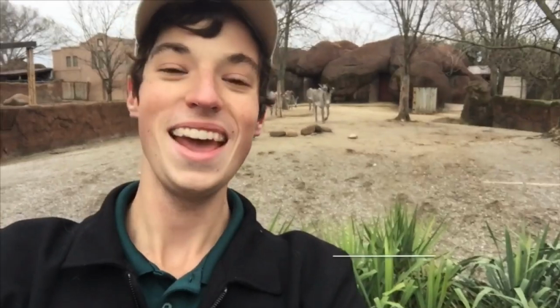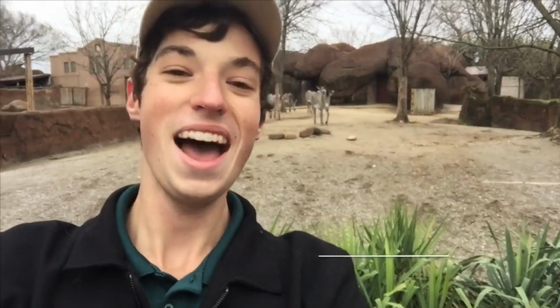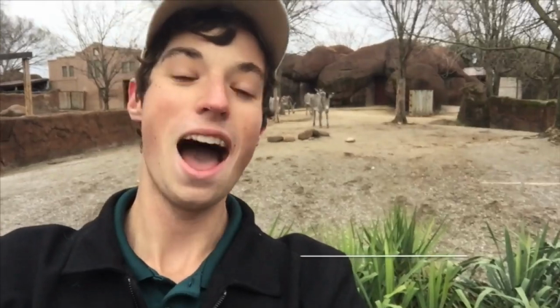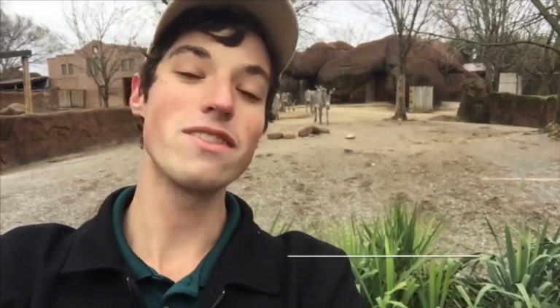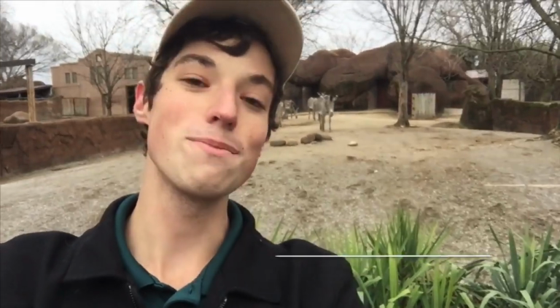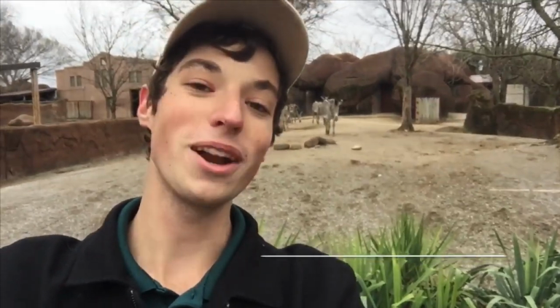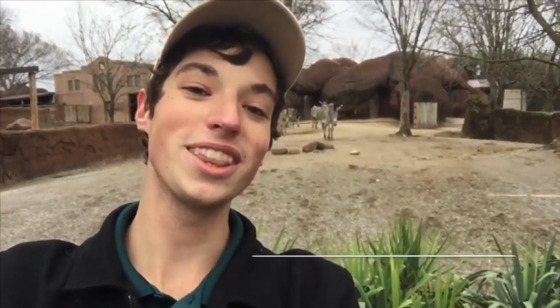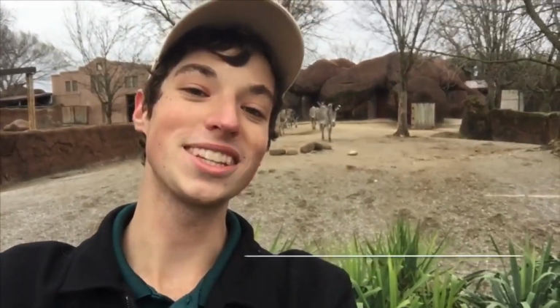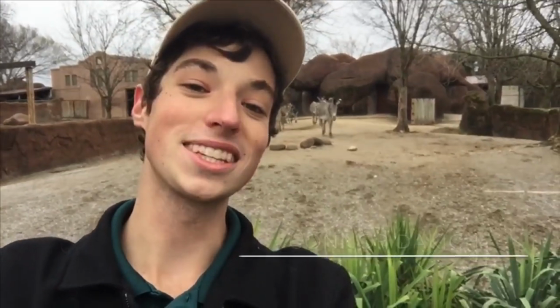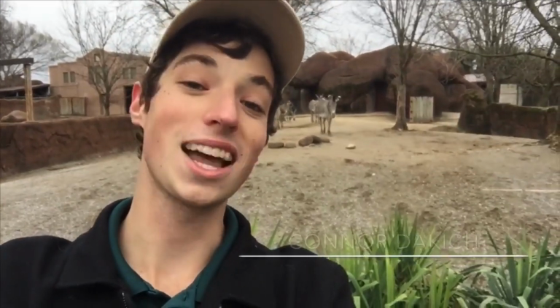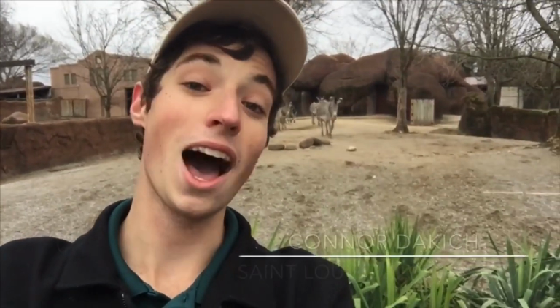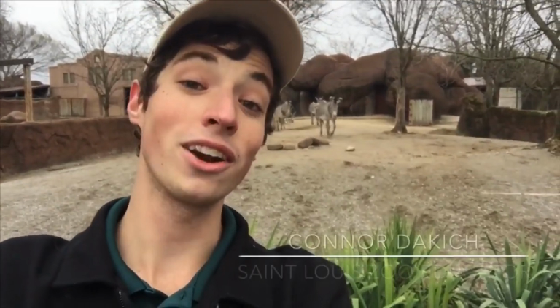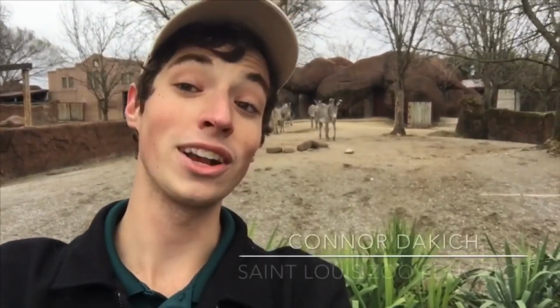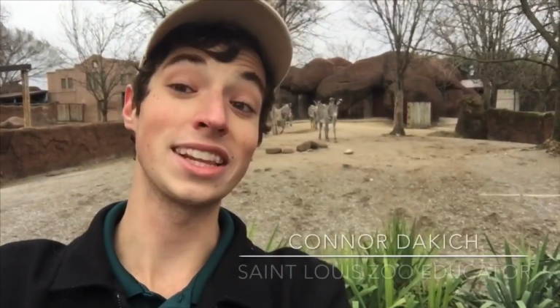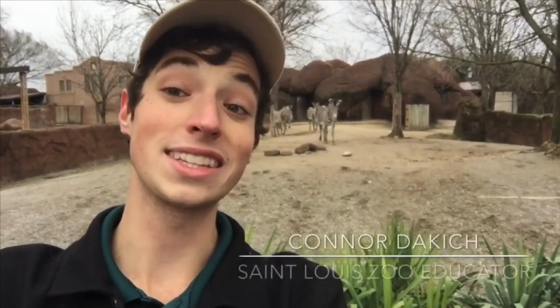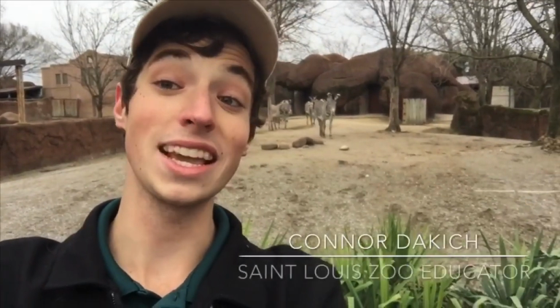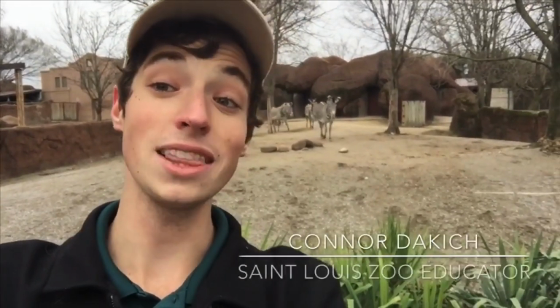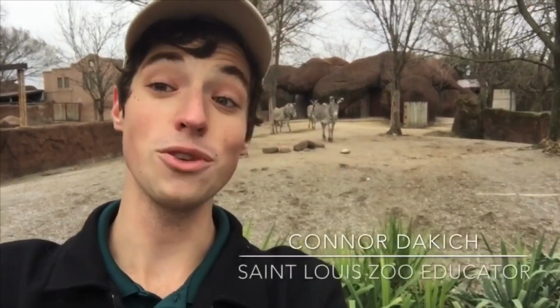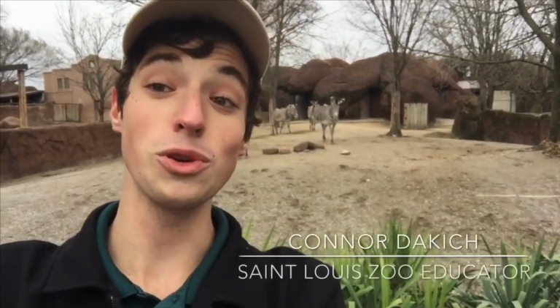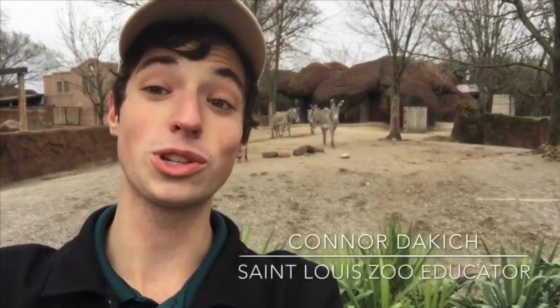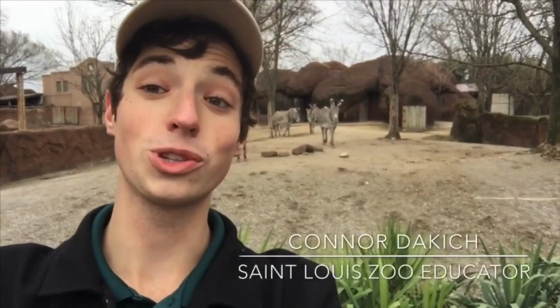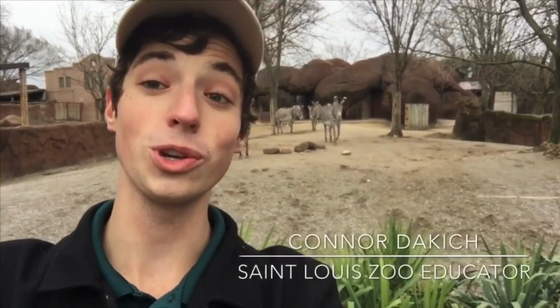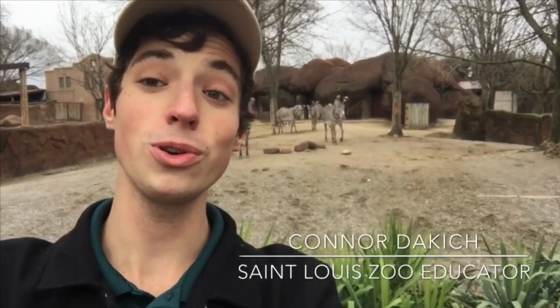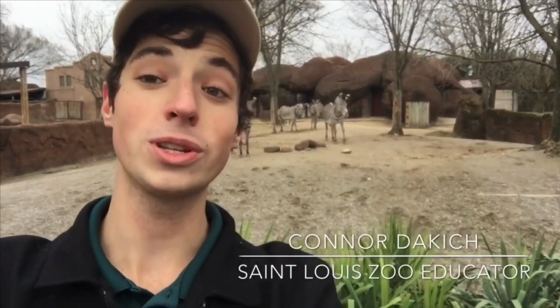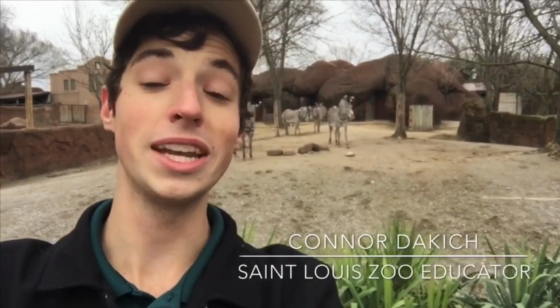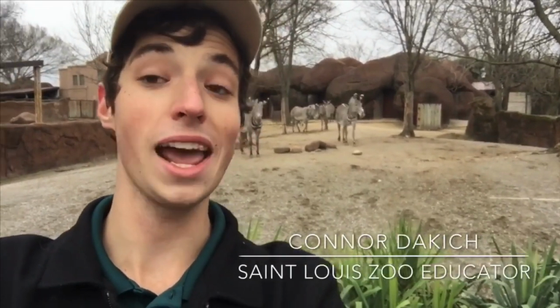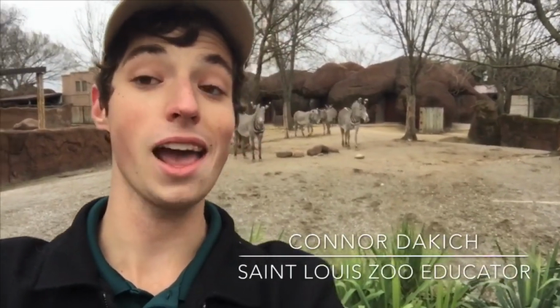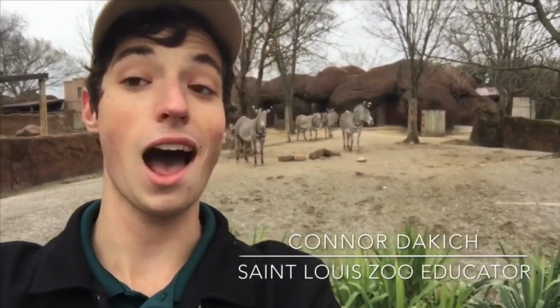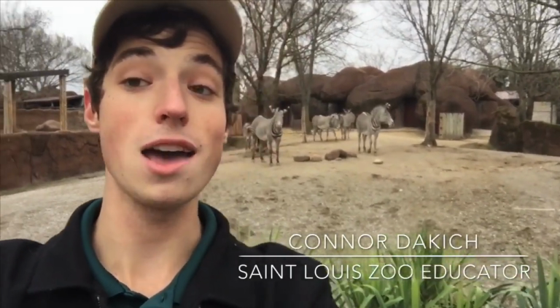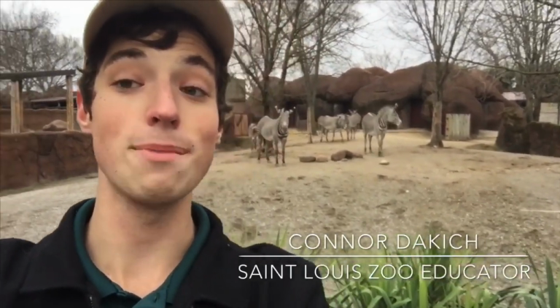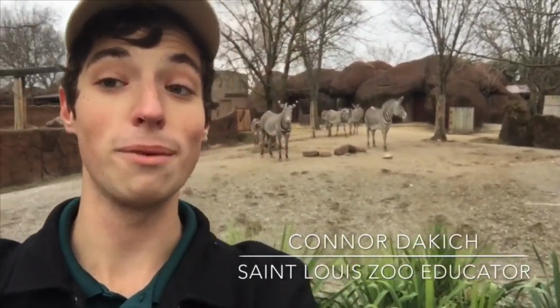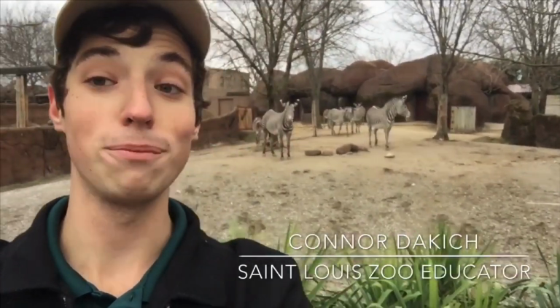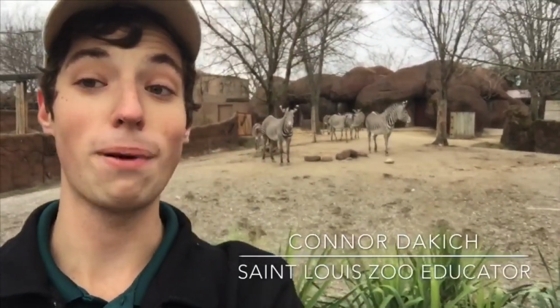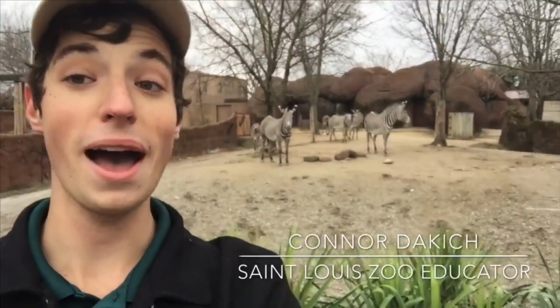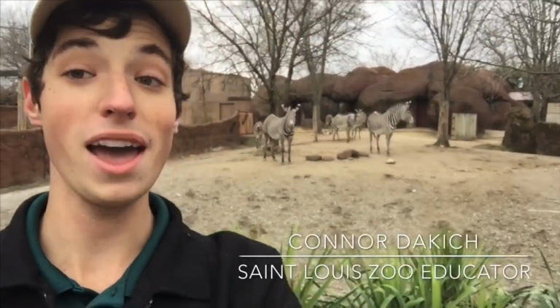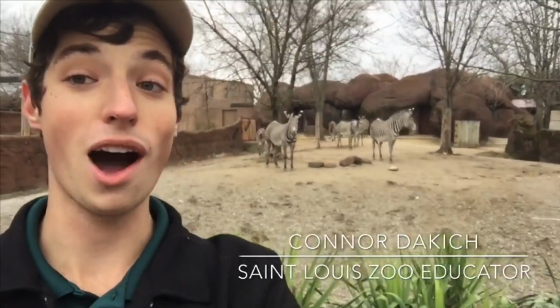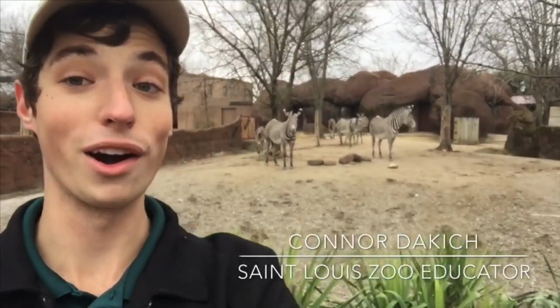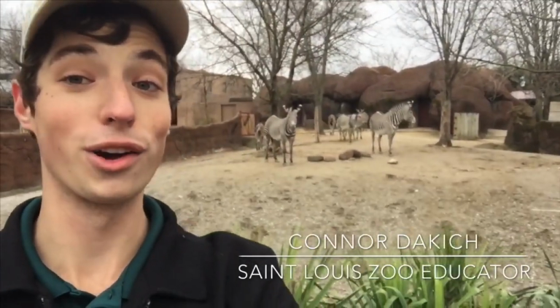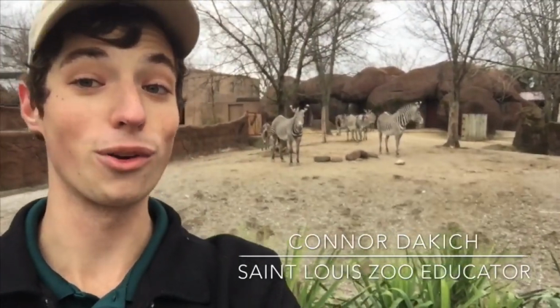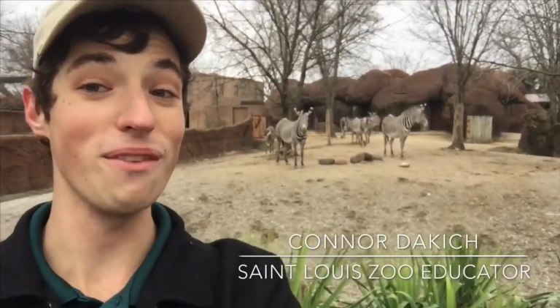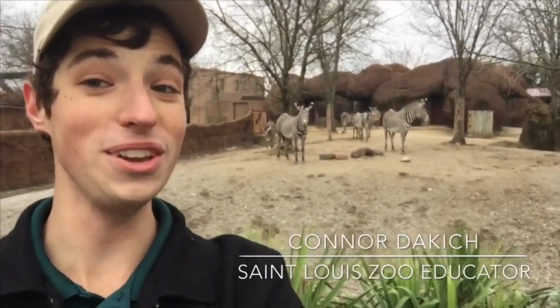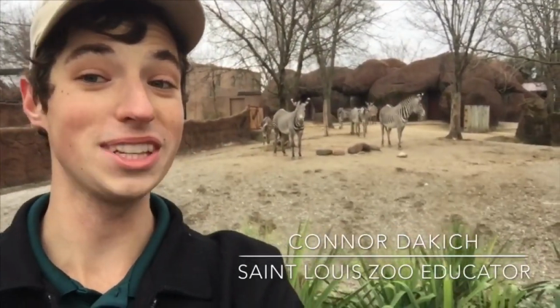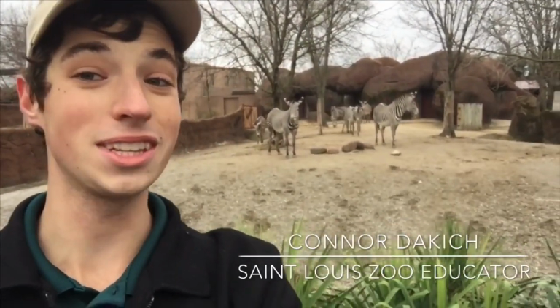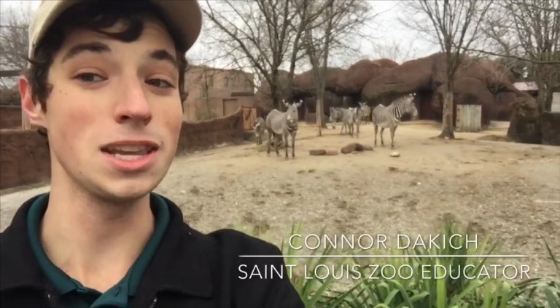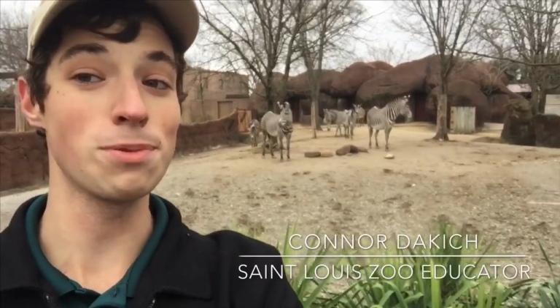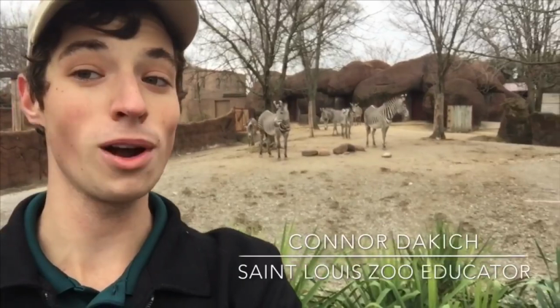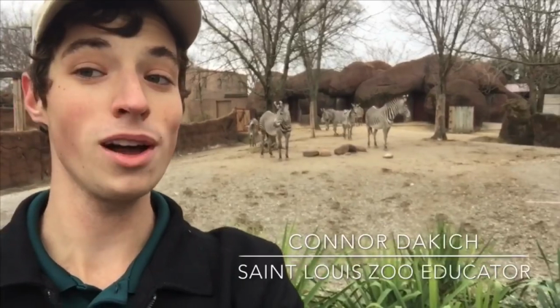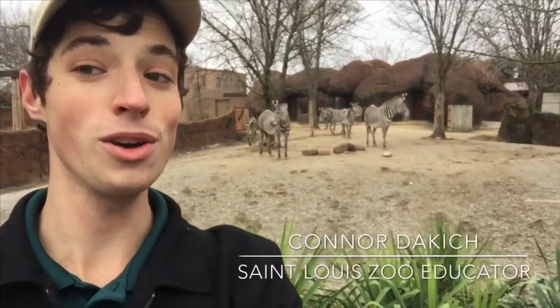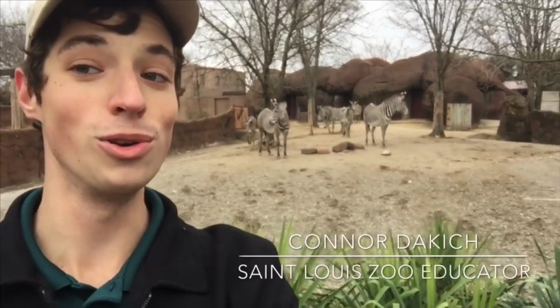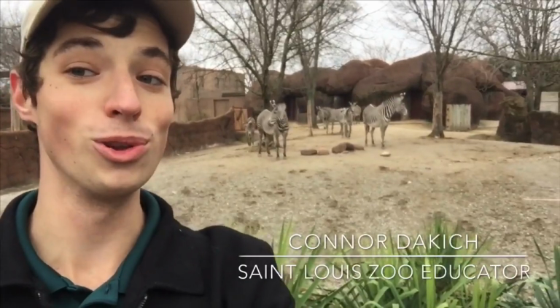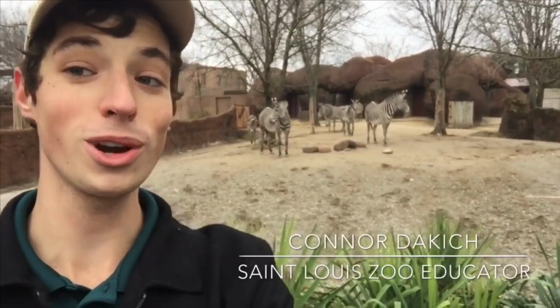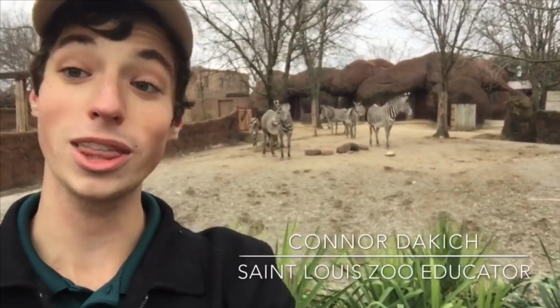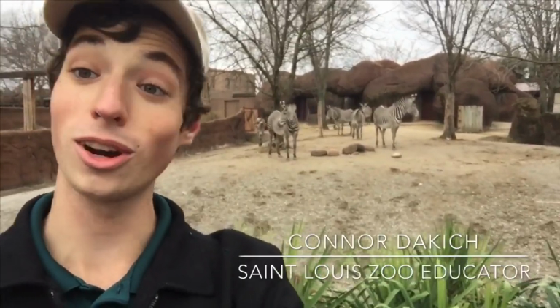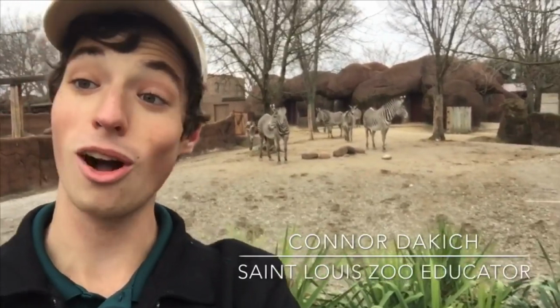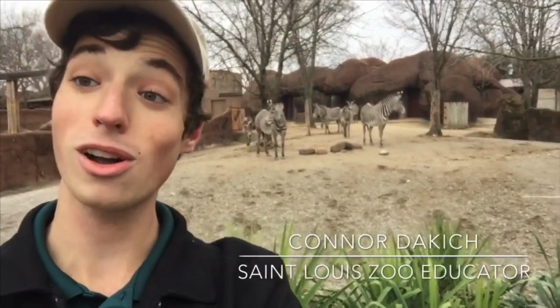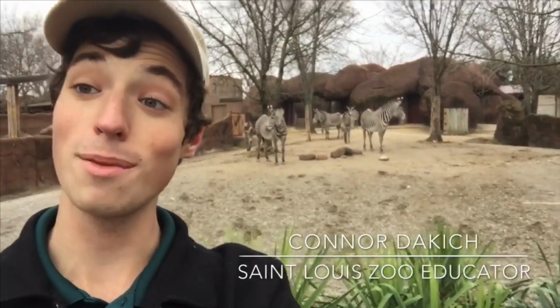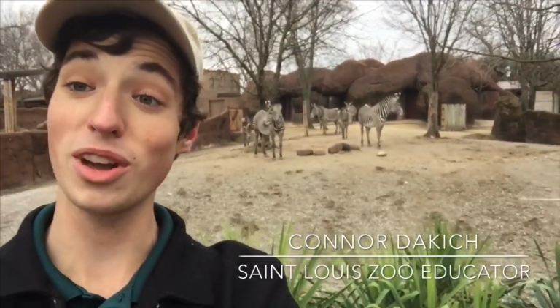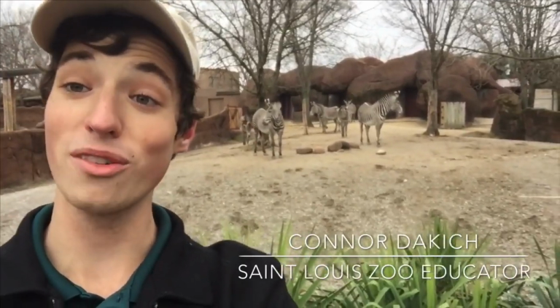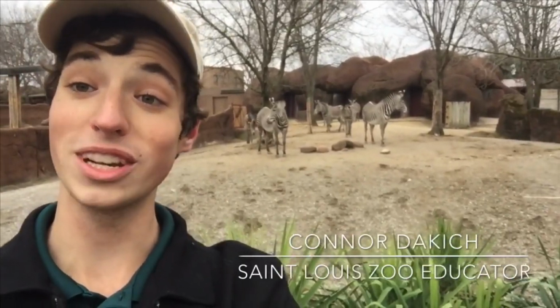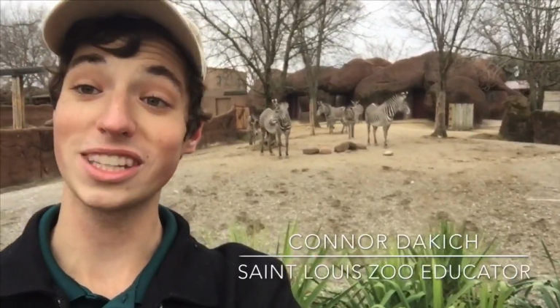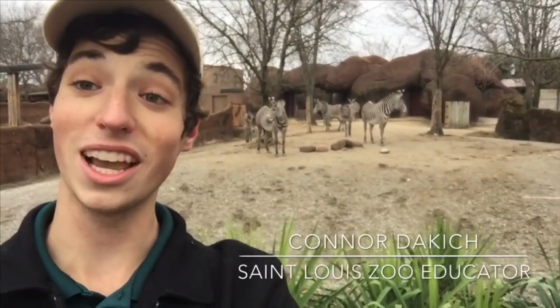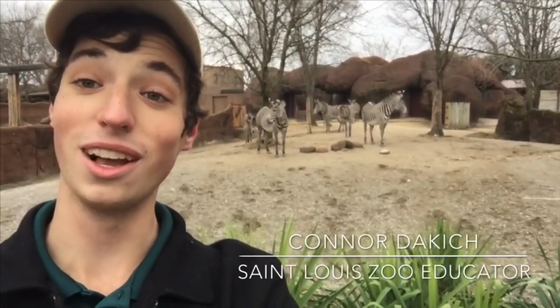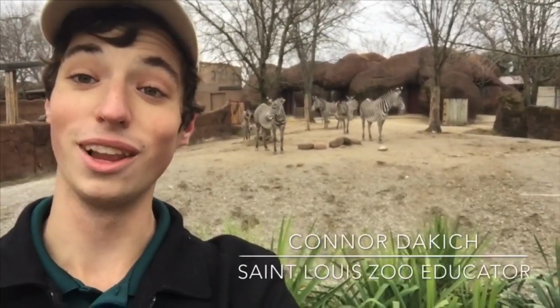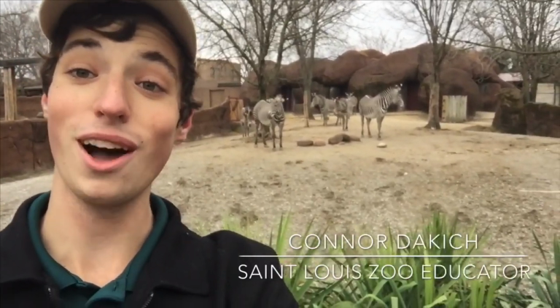Hi everybody, this is Connor at the St. Louis Zoo. Today I am by our Grevy's zebra, who look like they're all coming over to say hello.